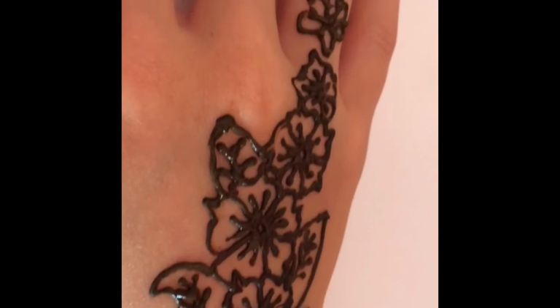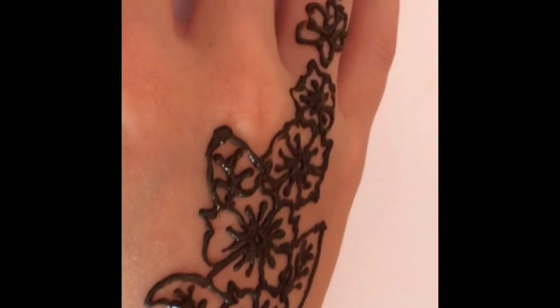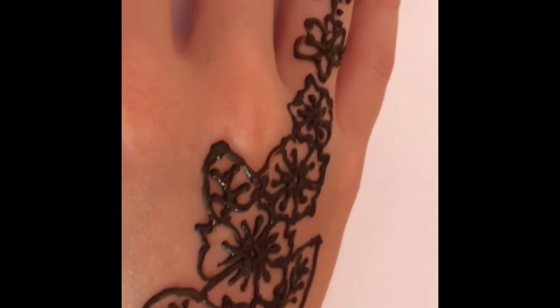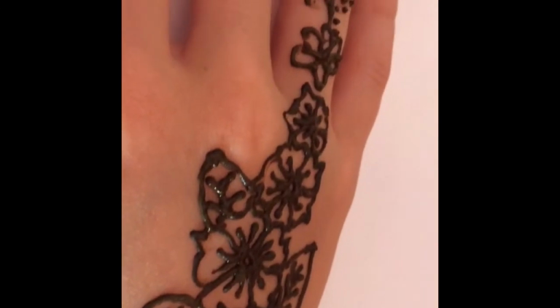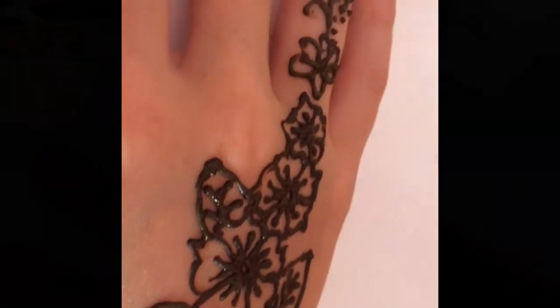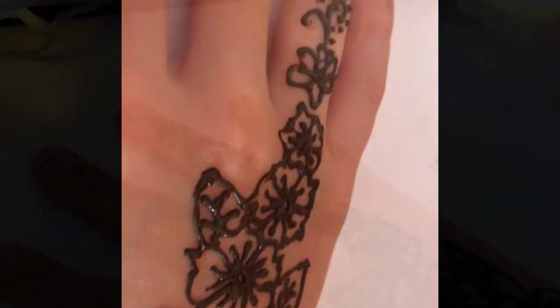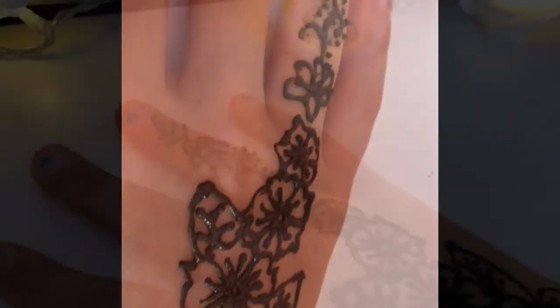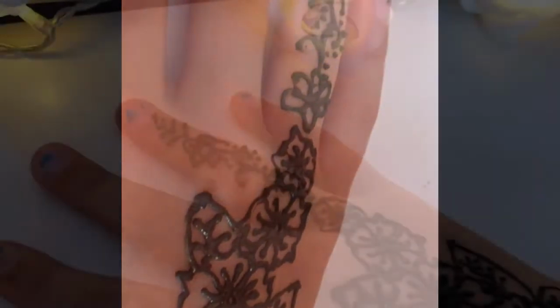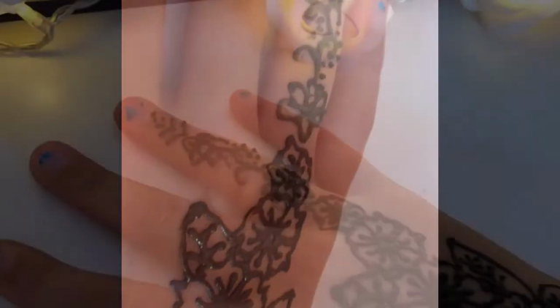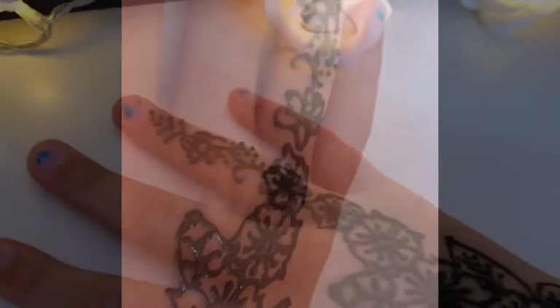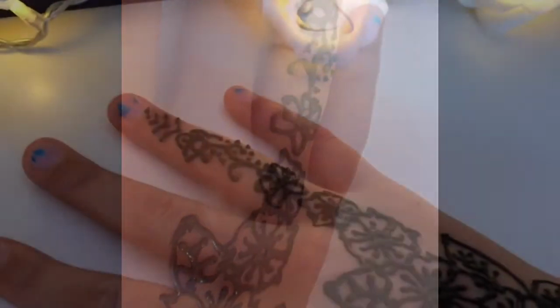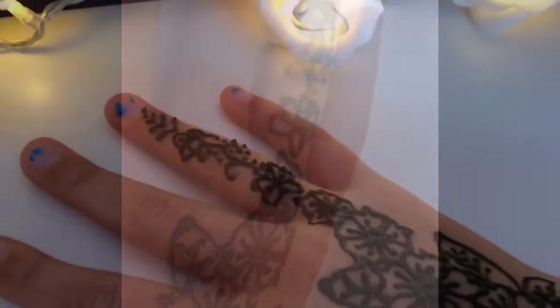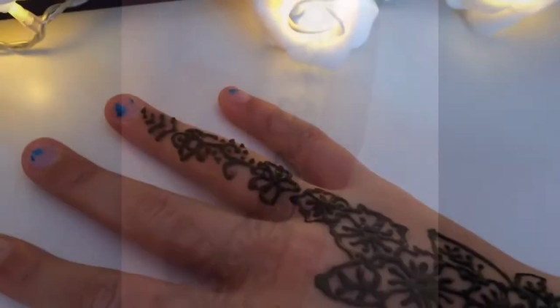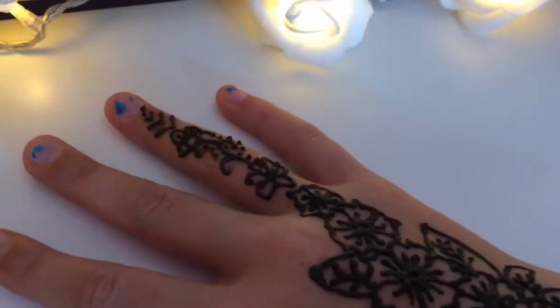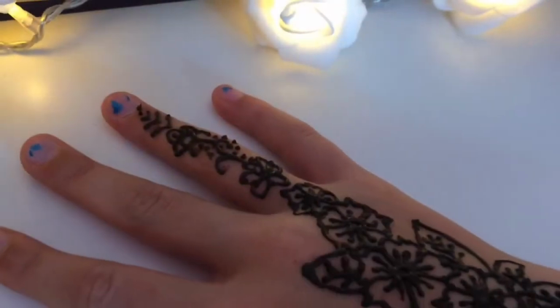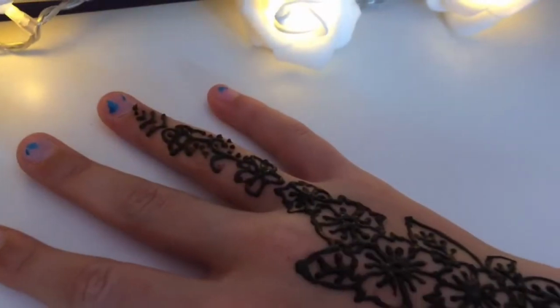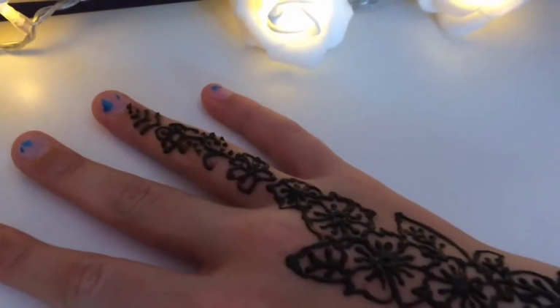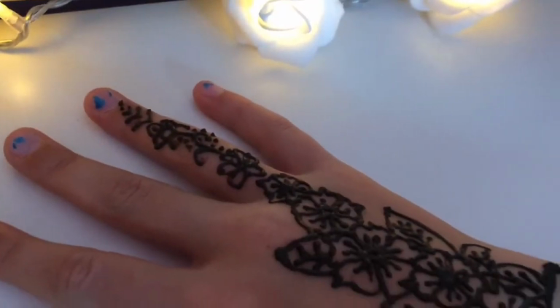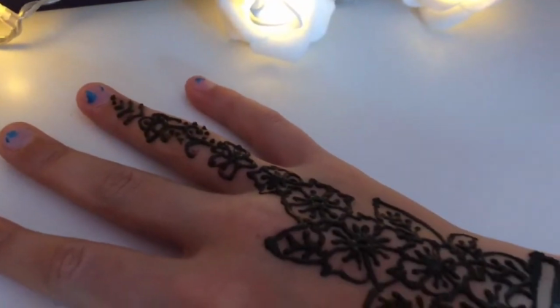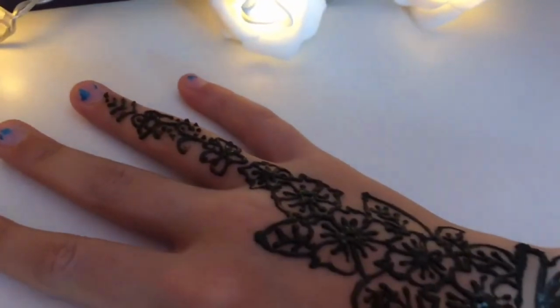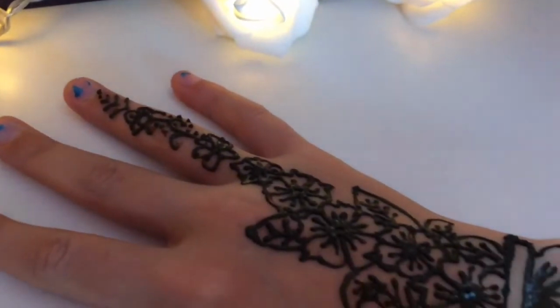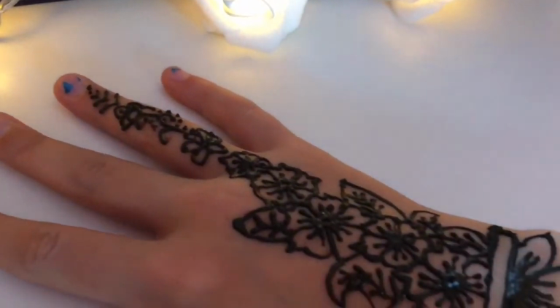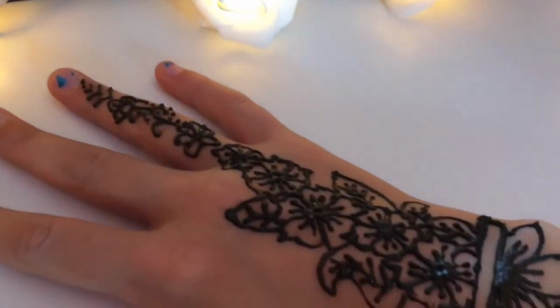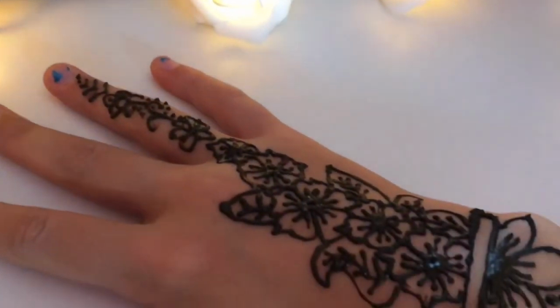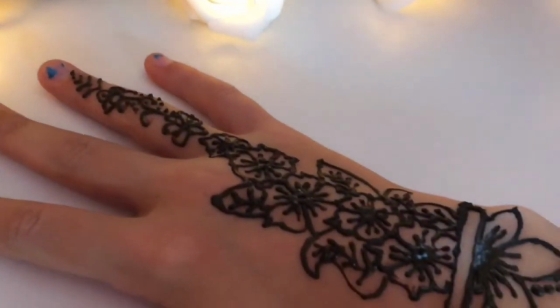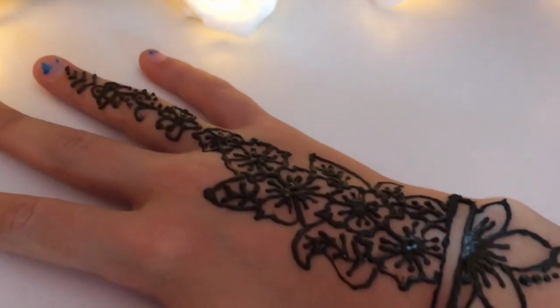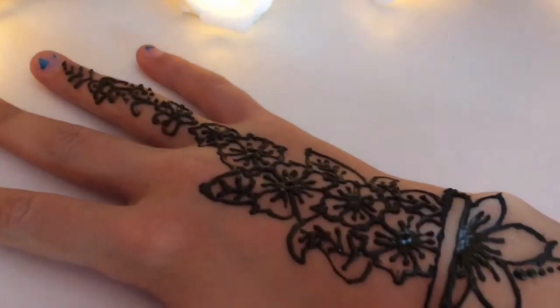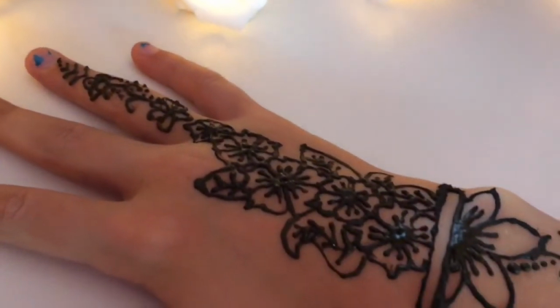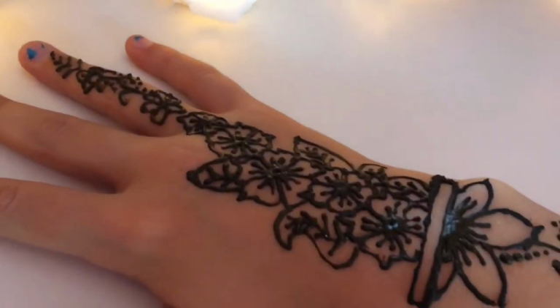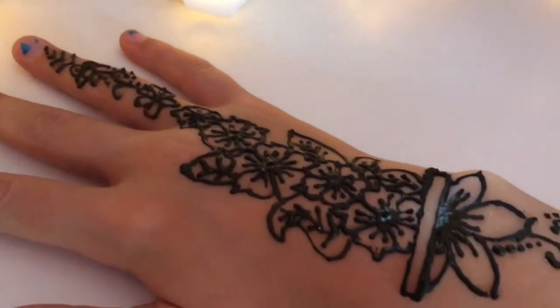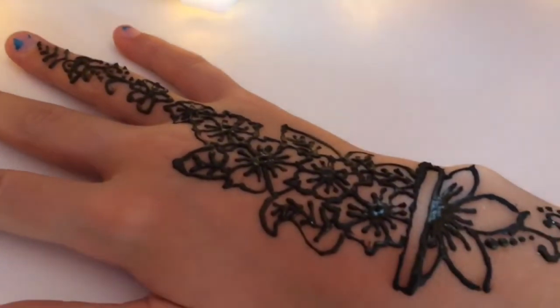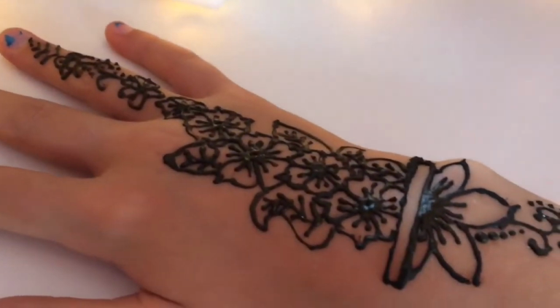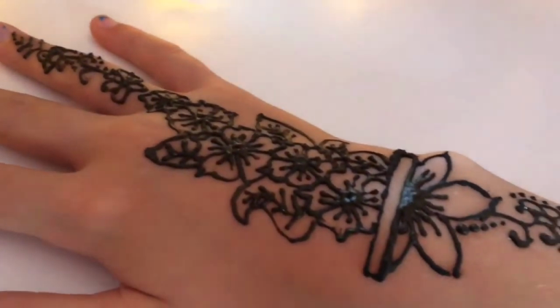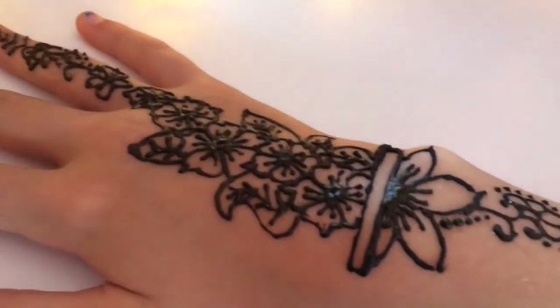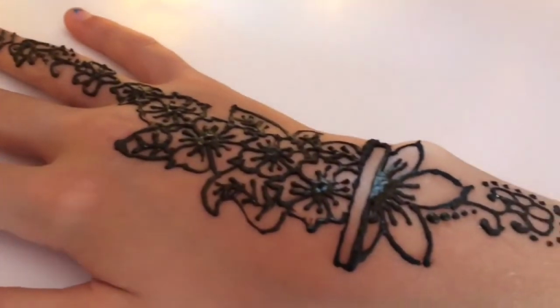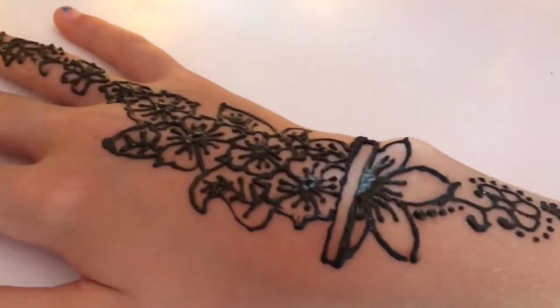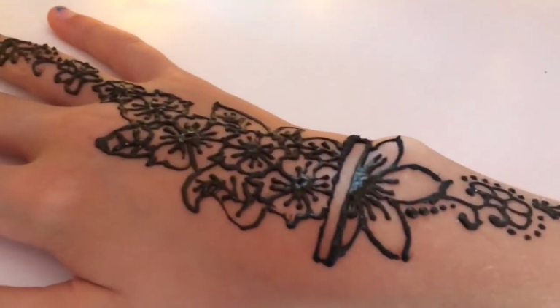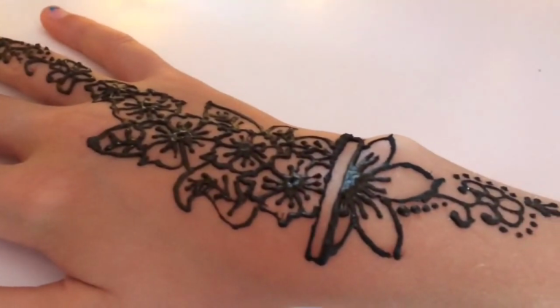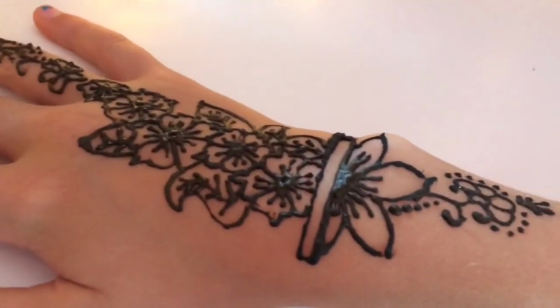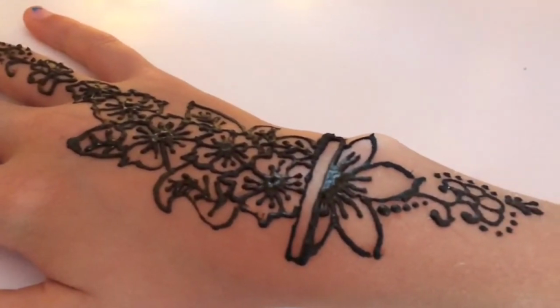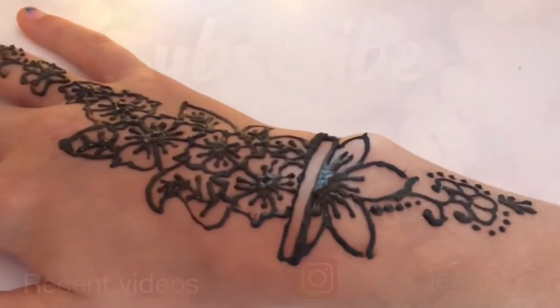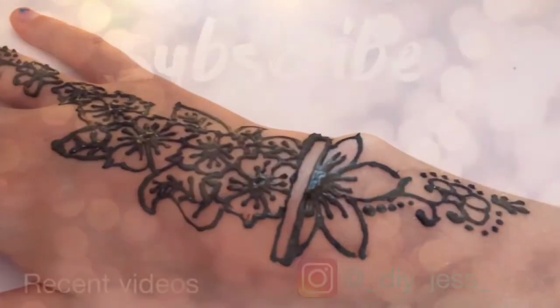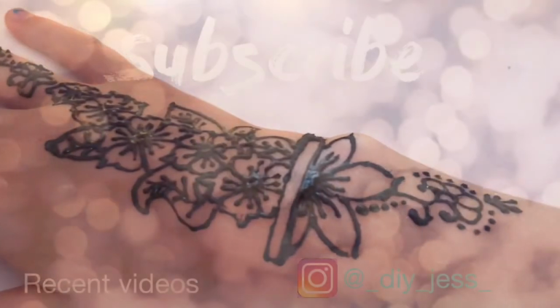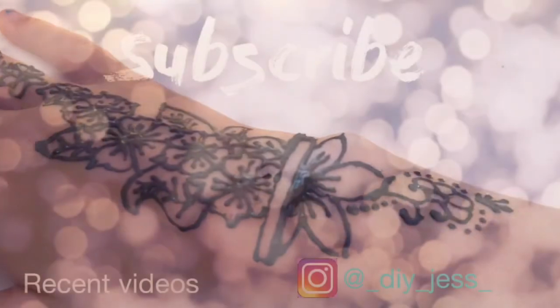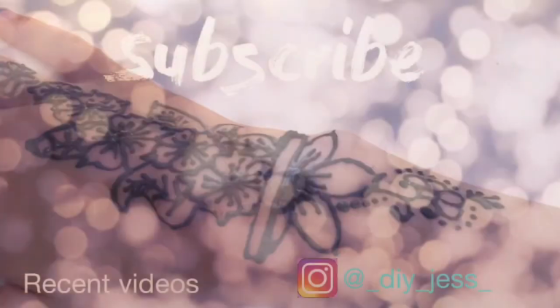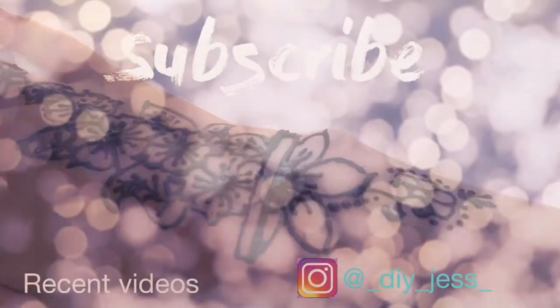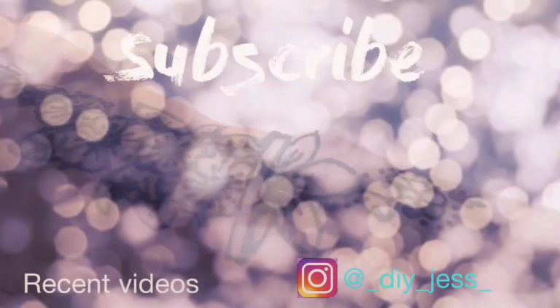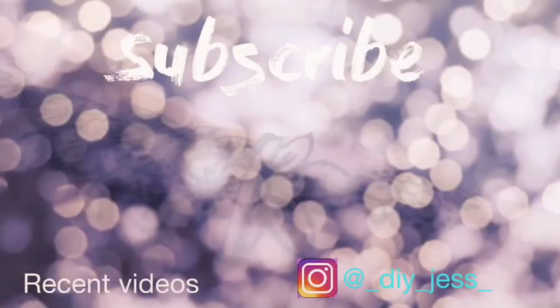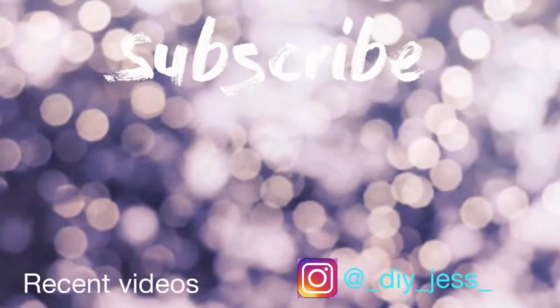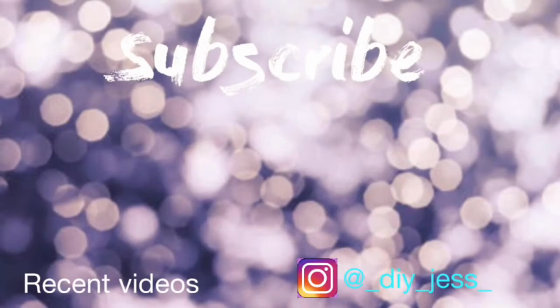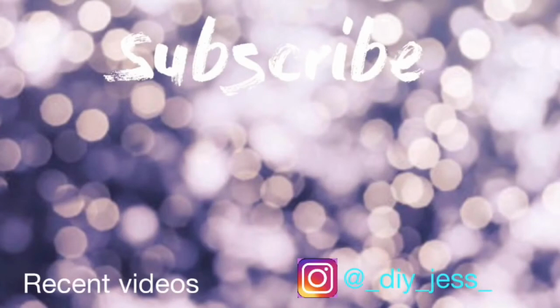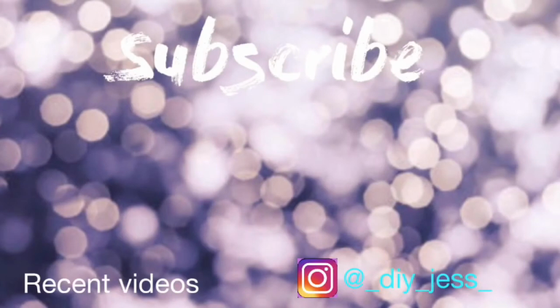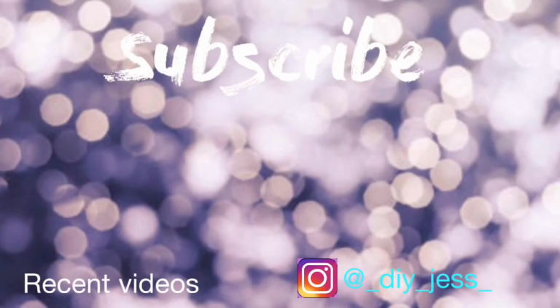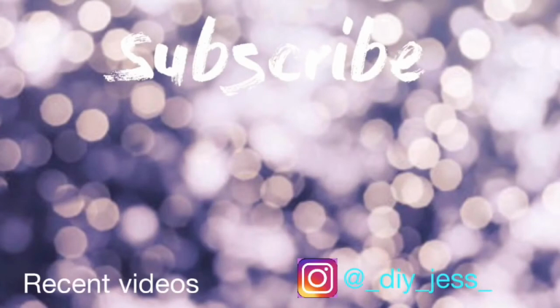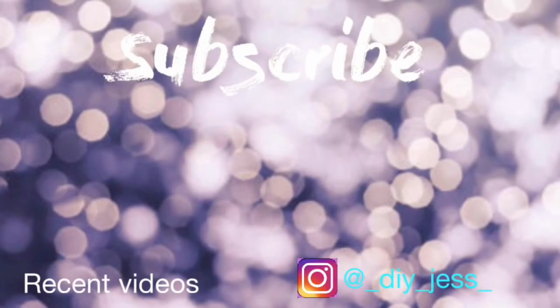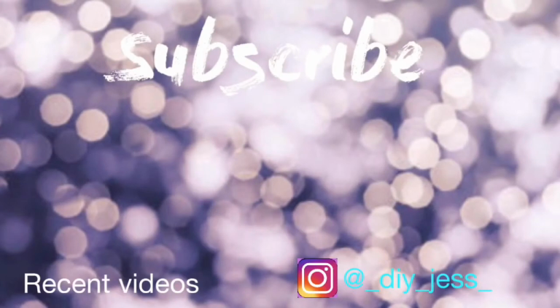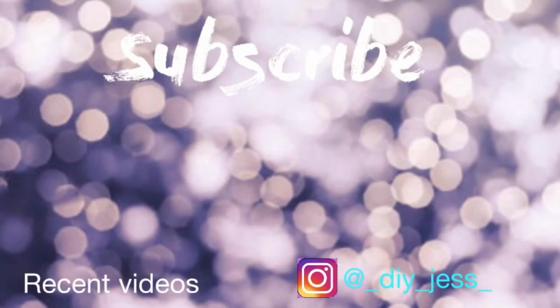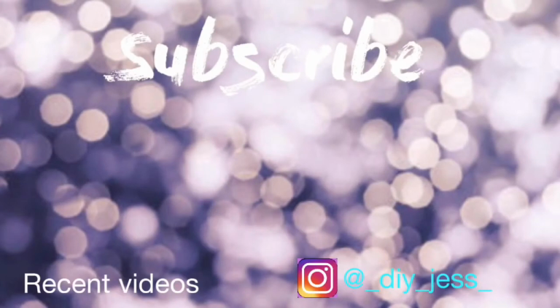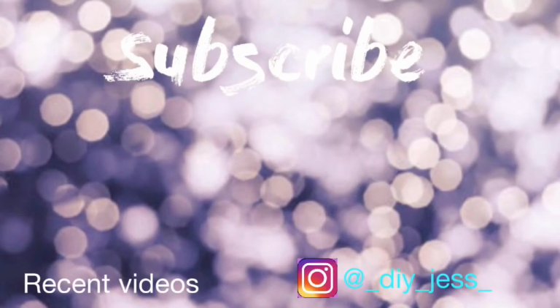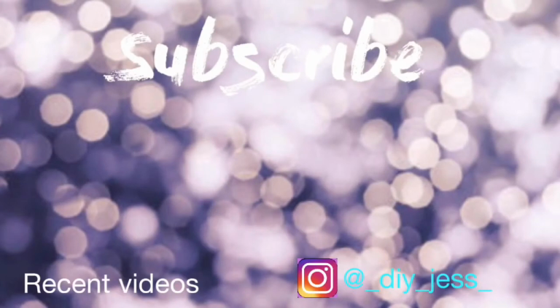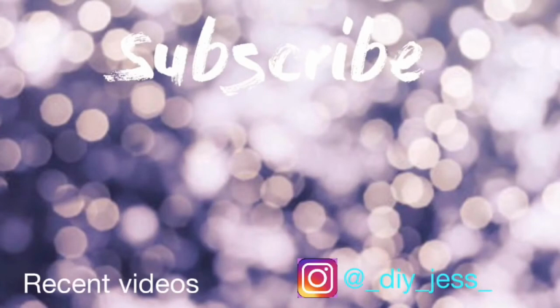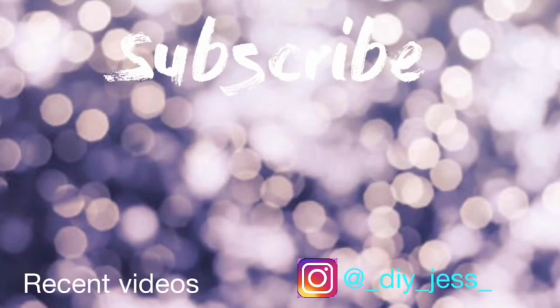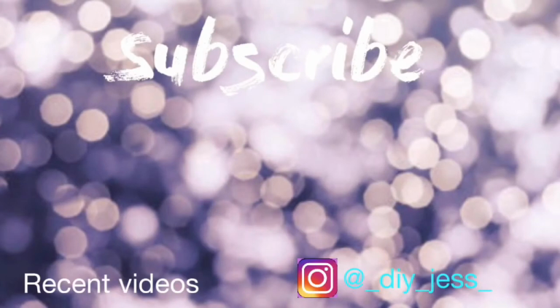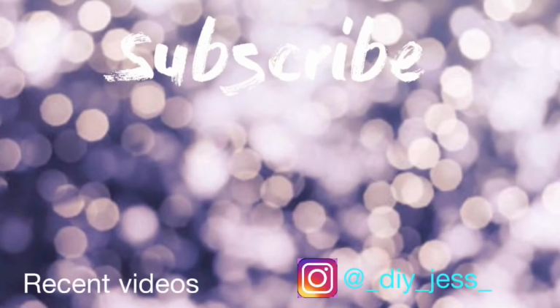I hope you enjoy this video. Thank you again Cassidy for requesting this video and I'll see you in my next video. Bye!